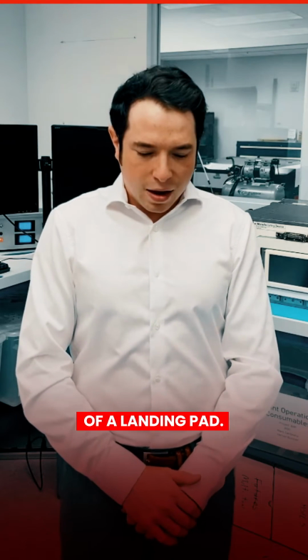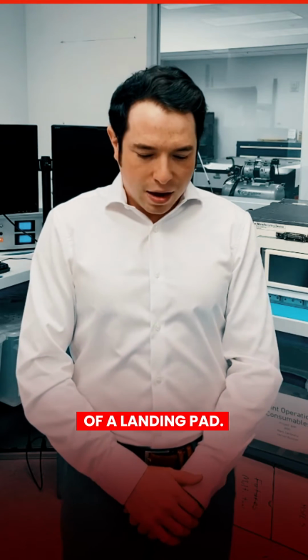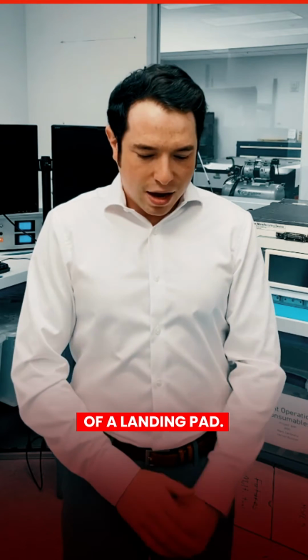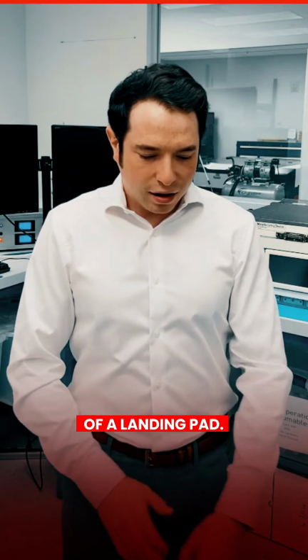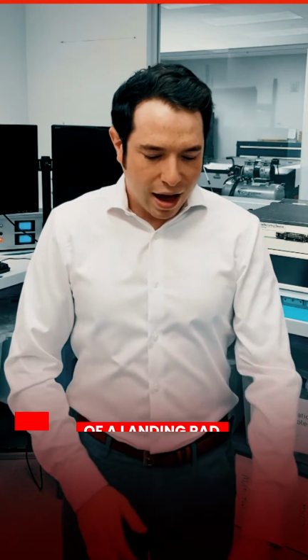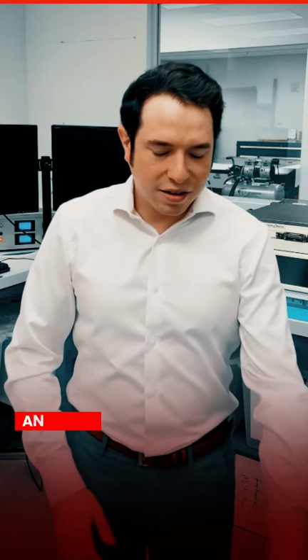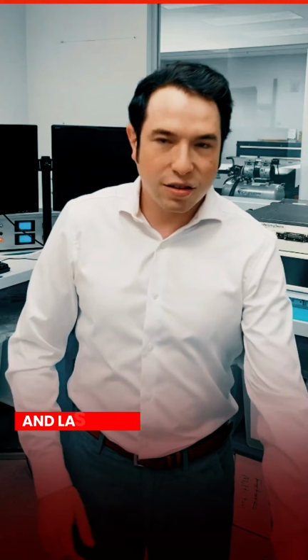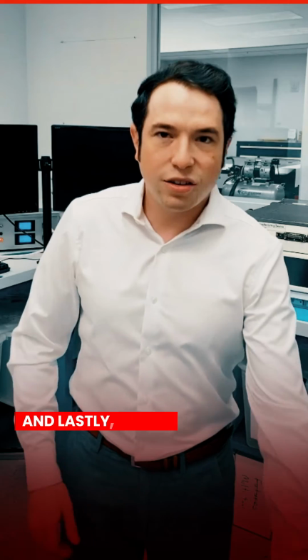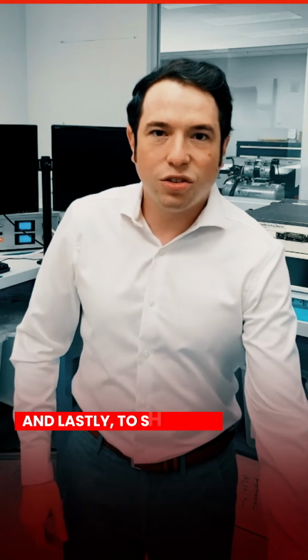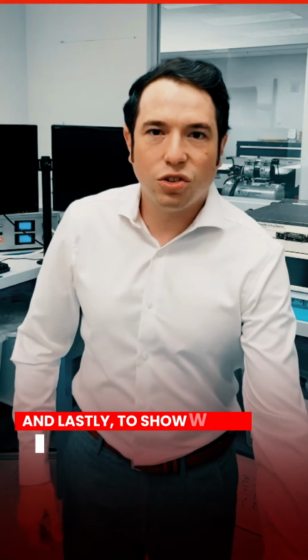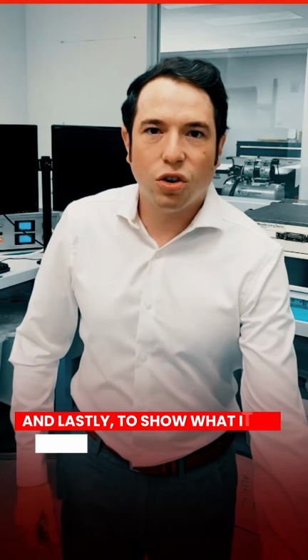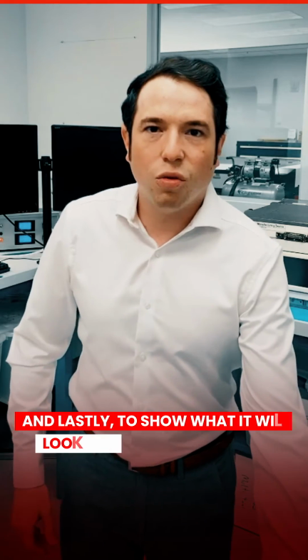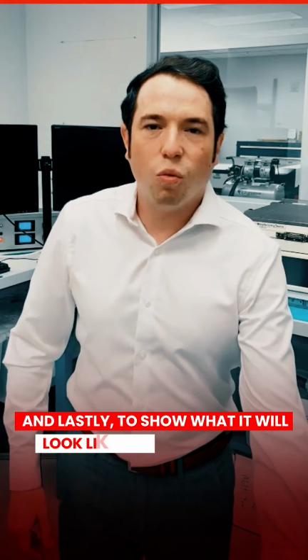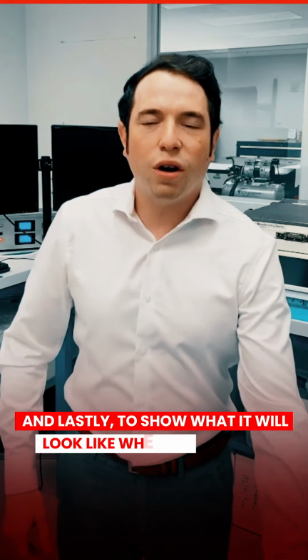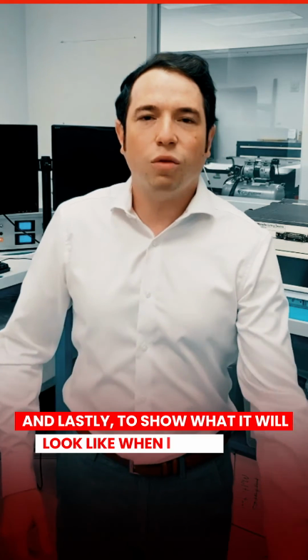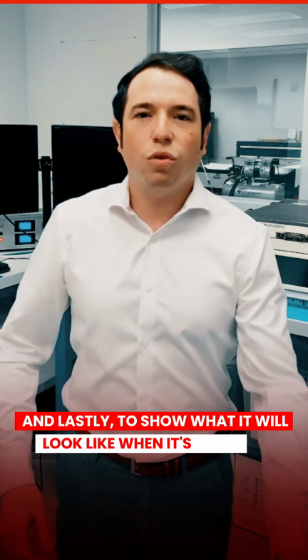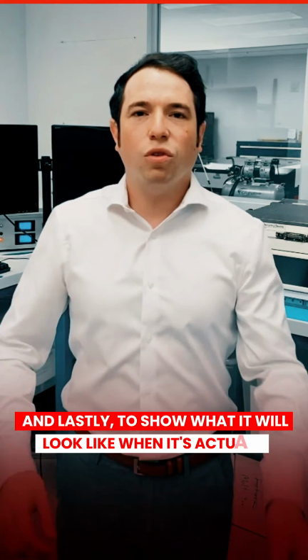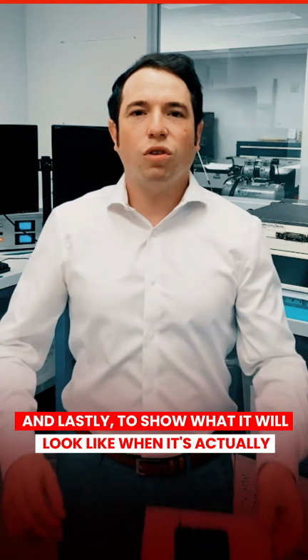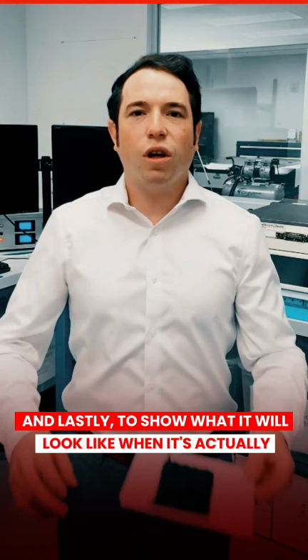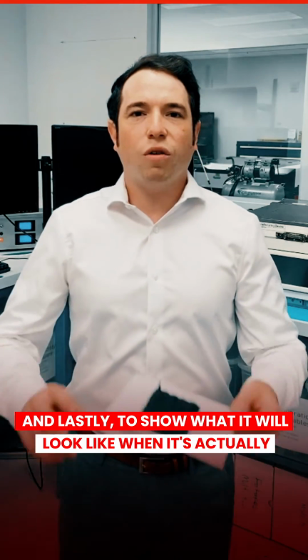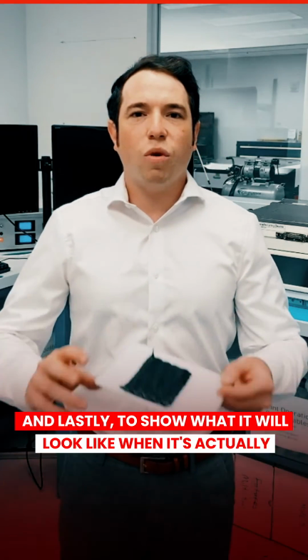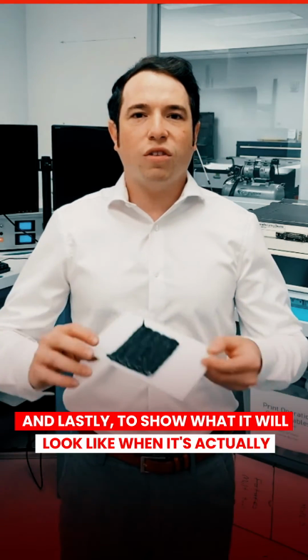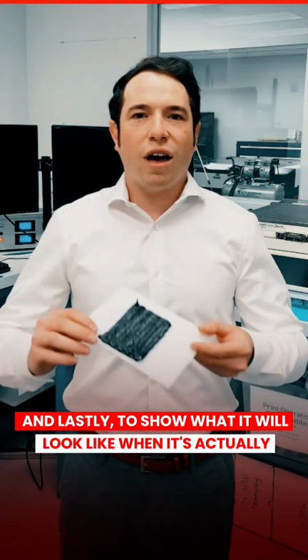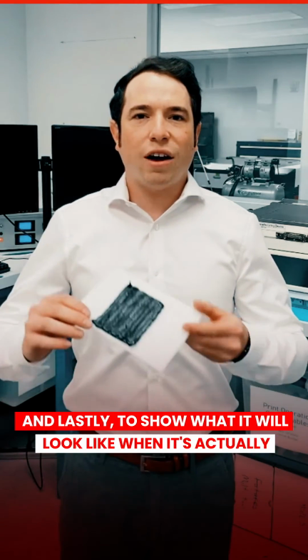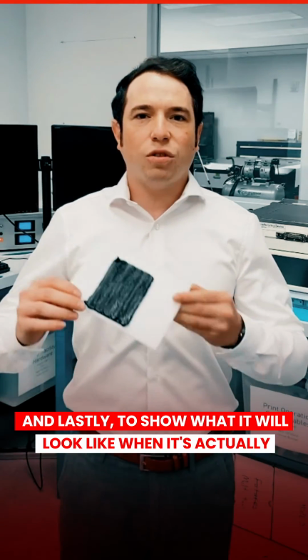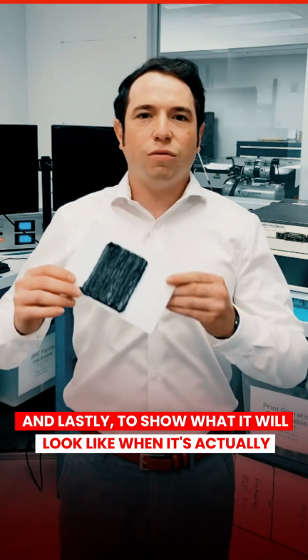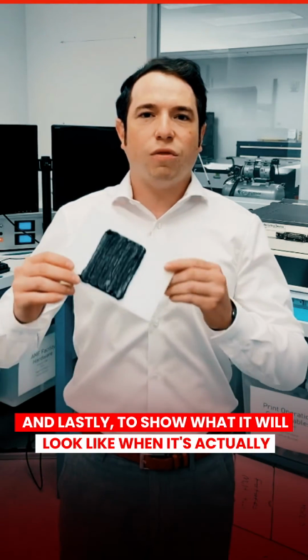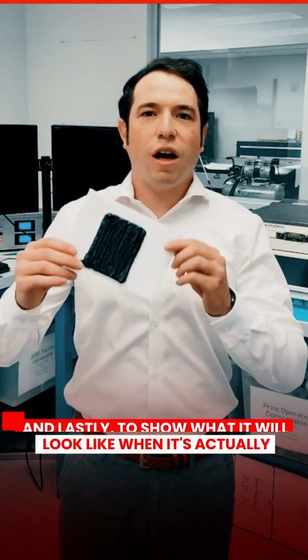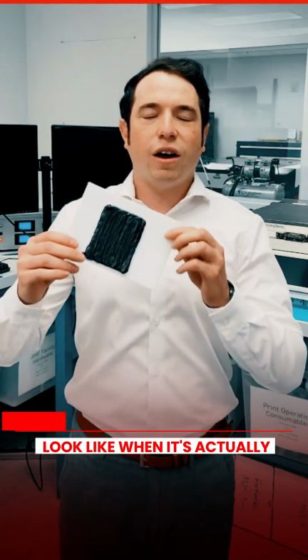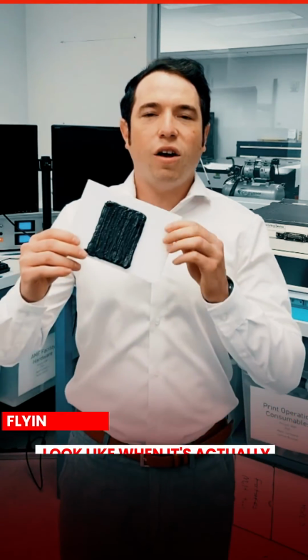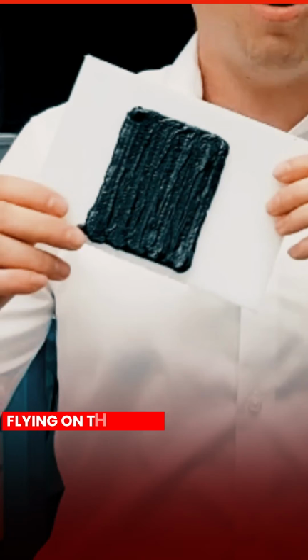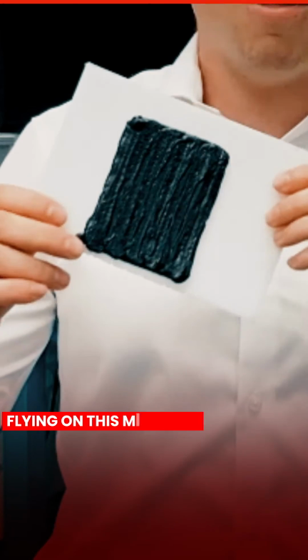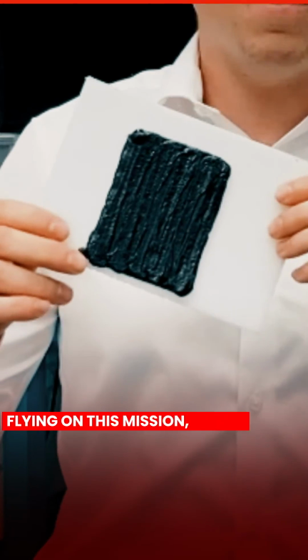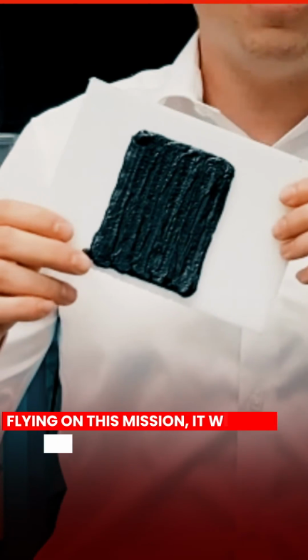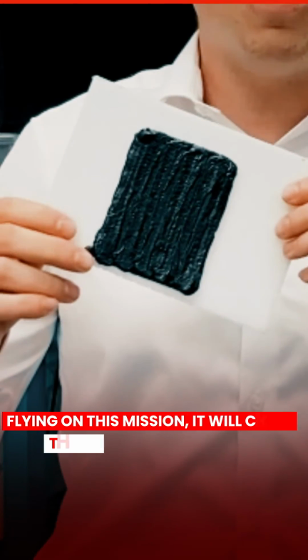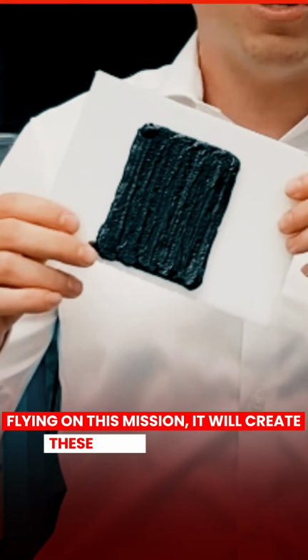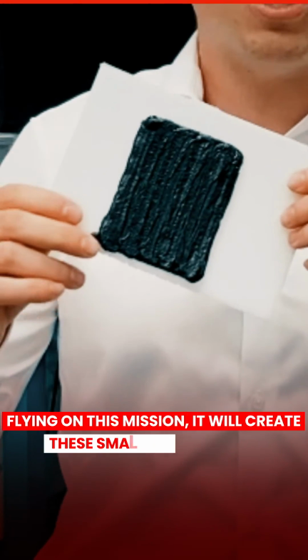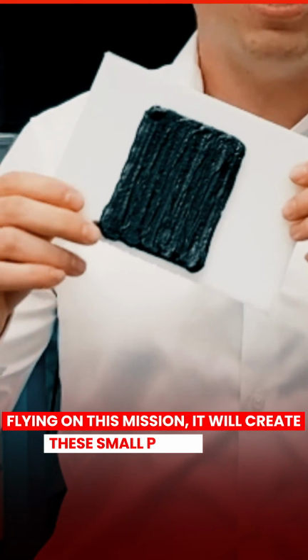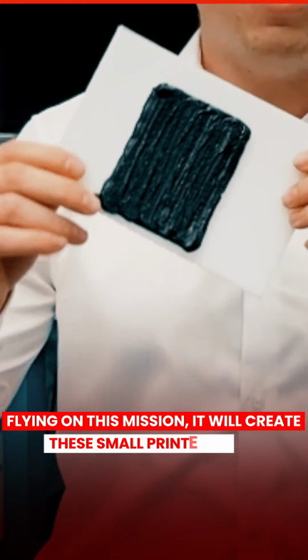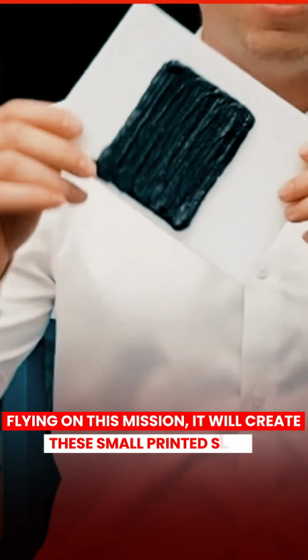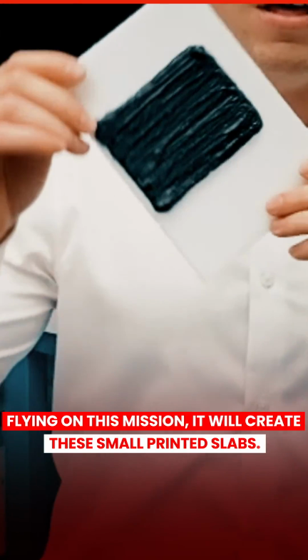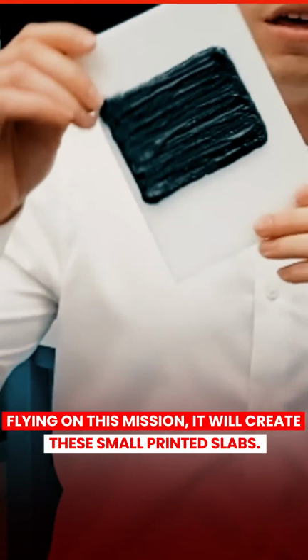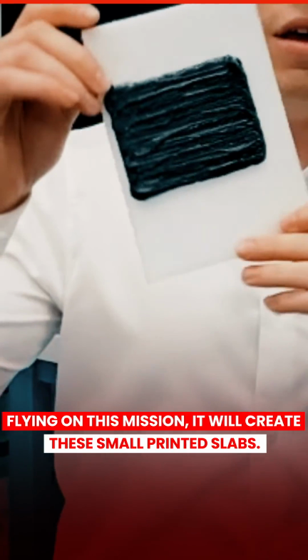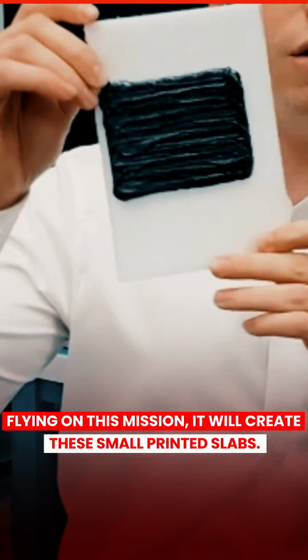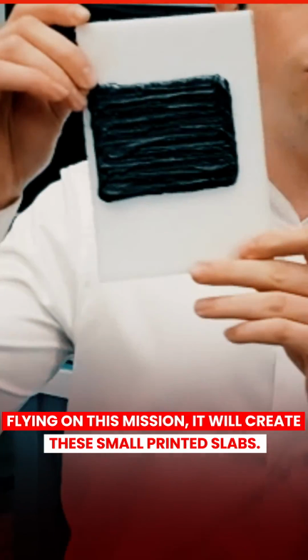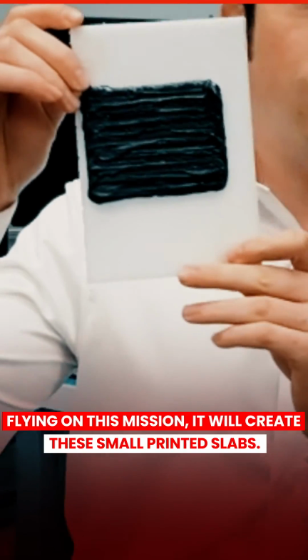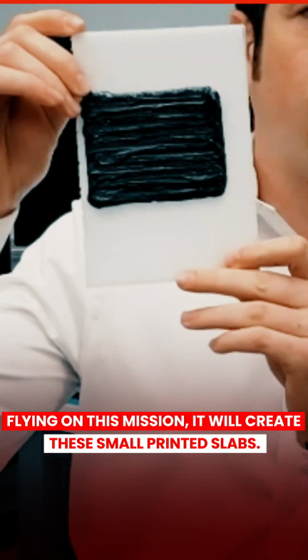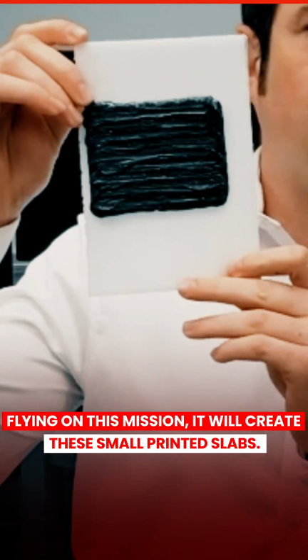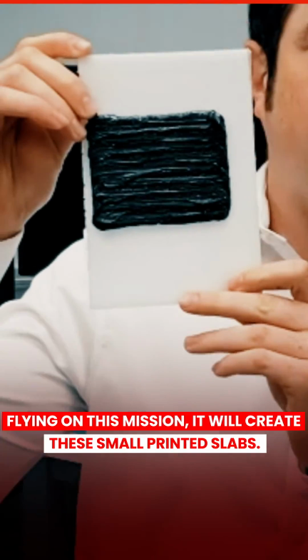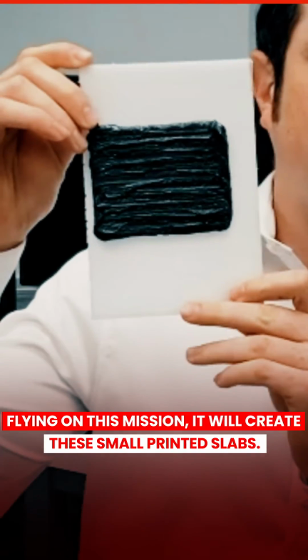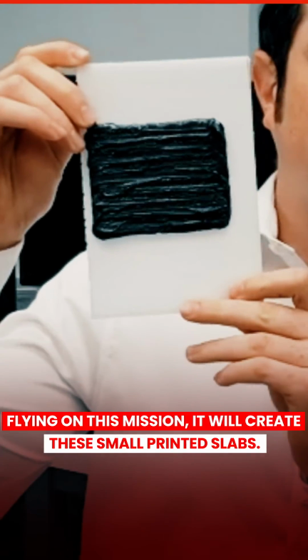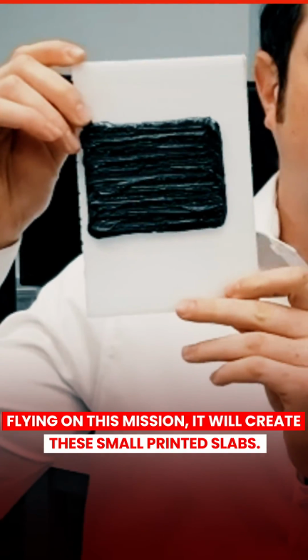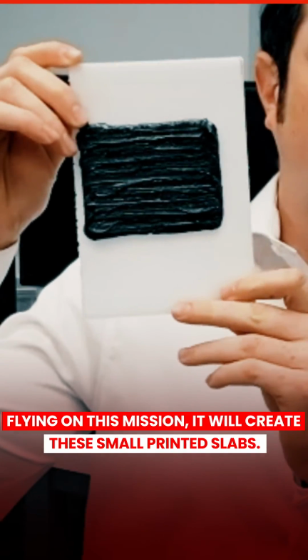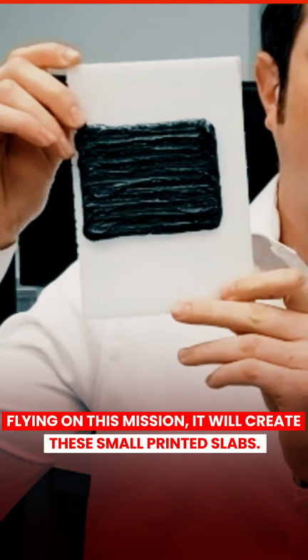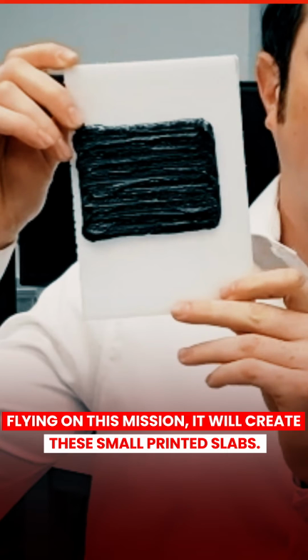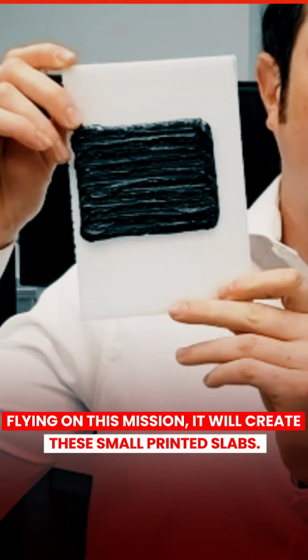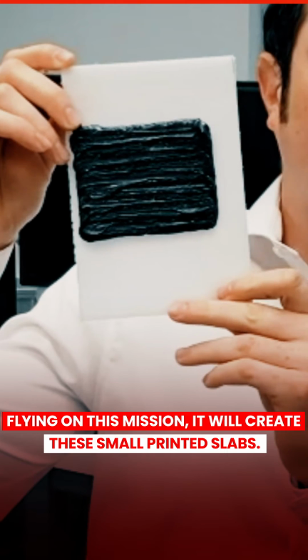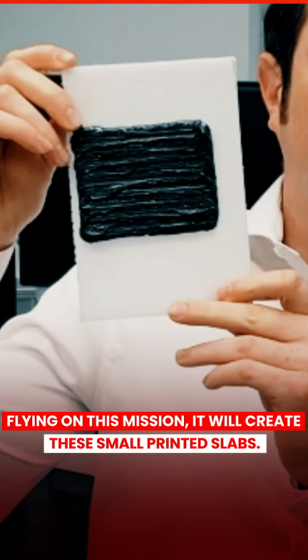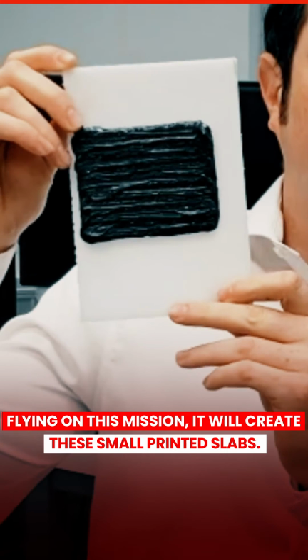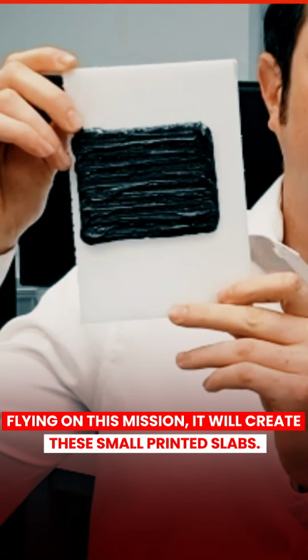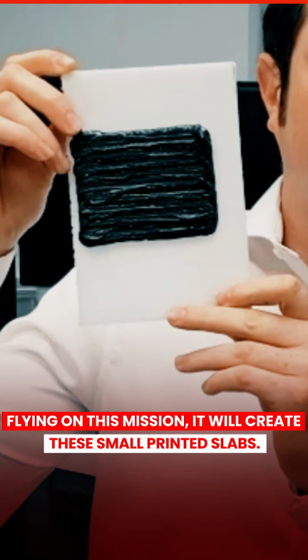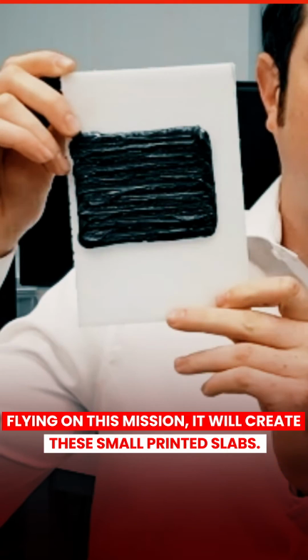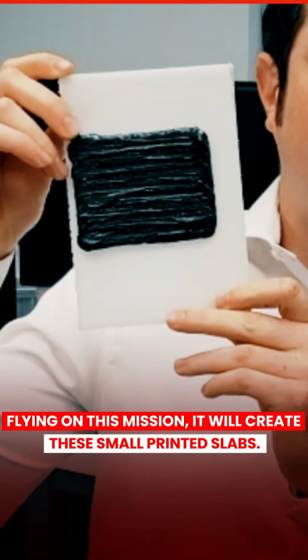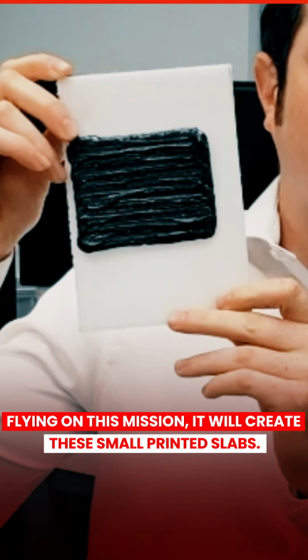And lastly, to show what it will look like when it's actually flying on this mission, it will create these small printed slabs.